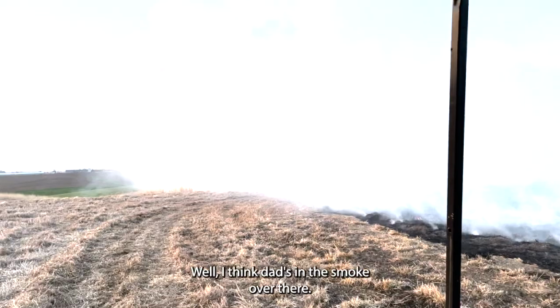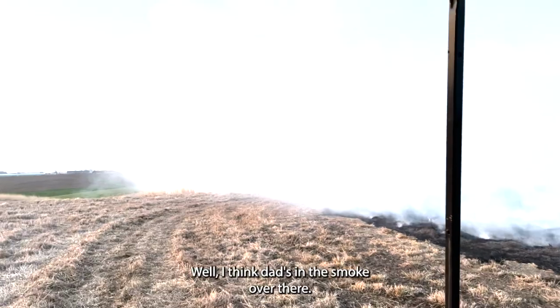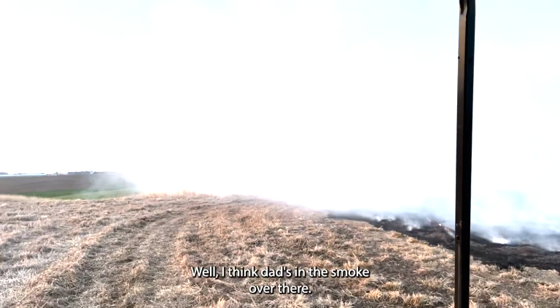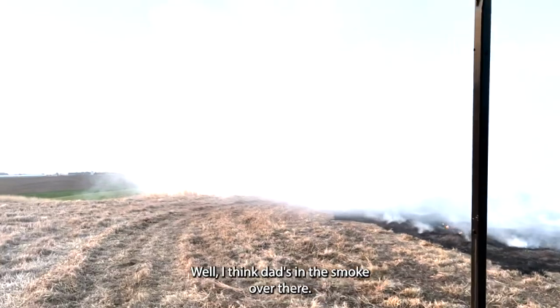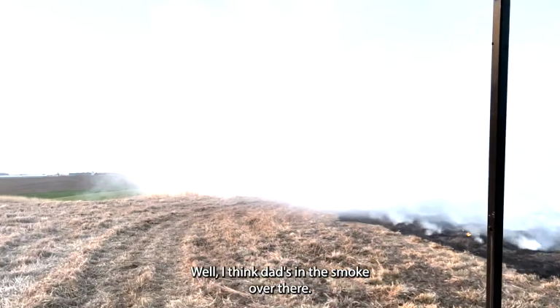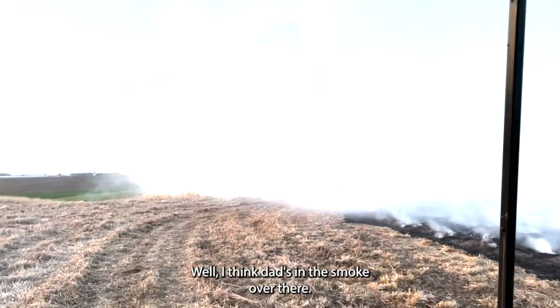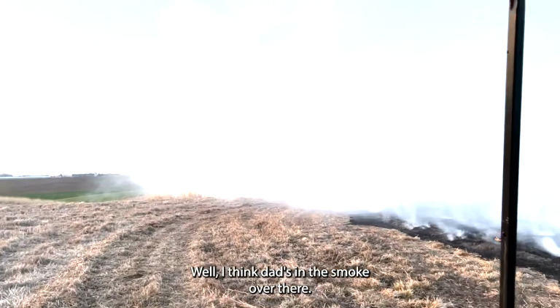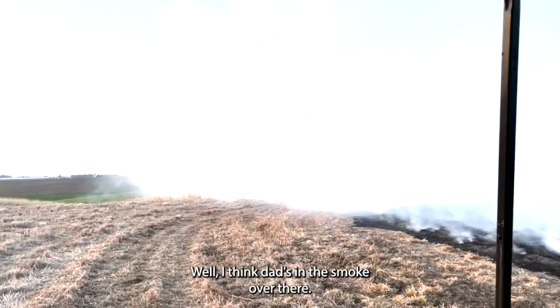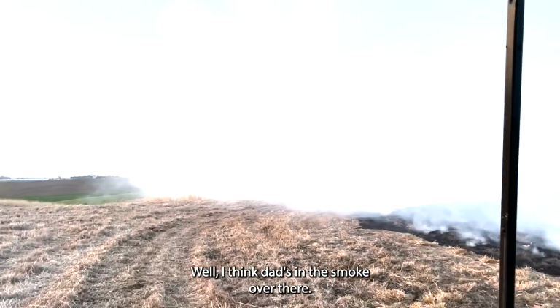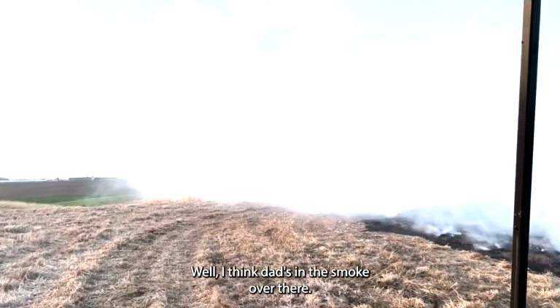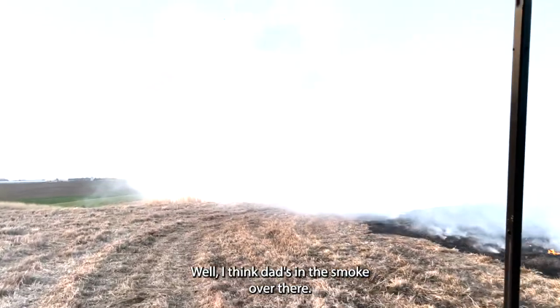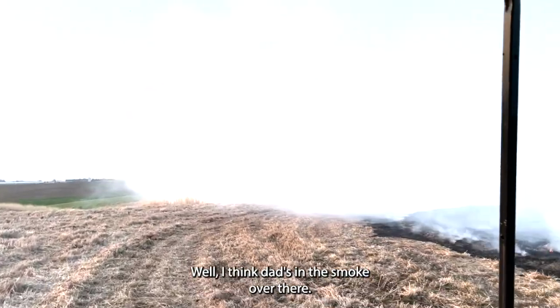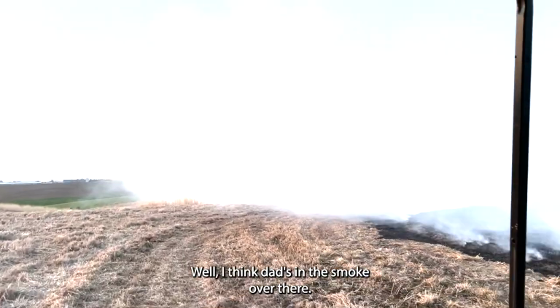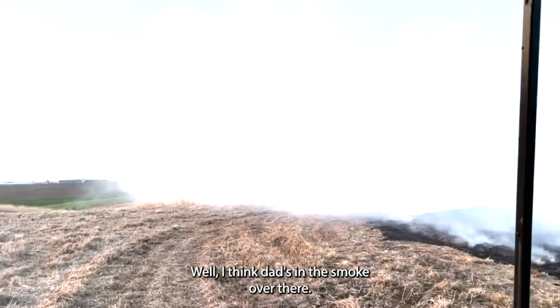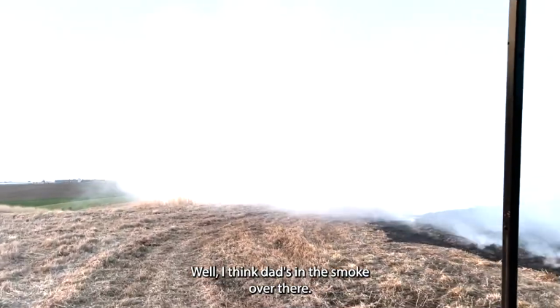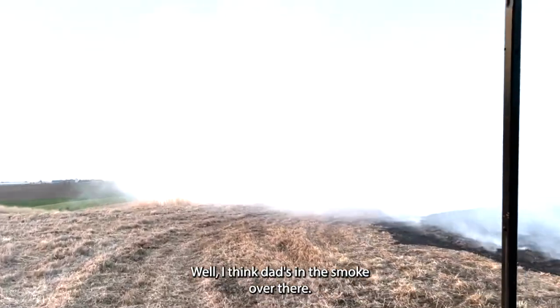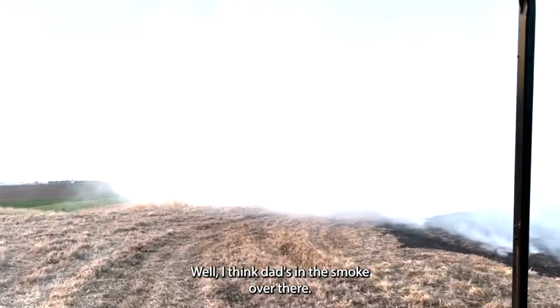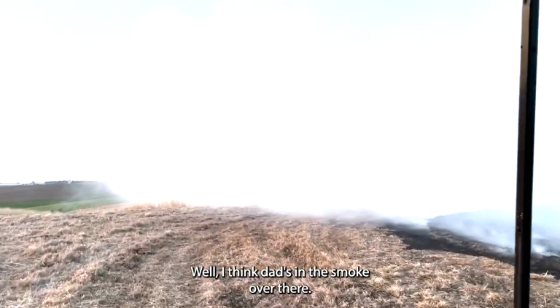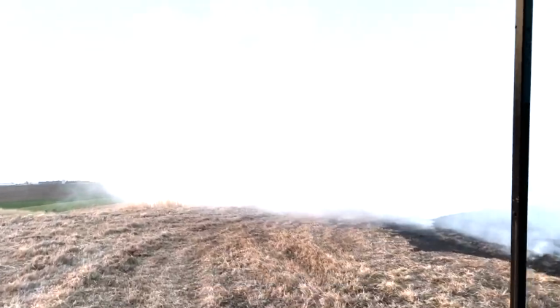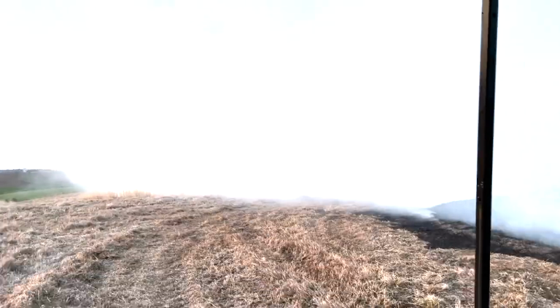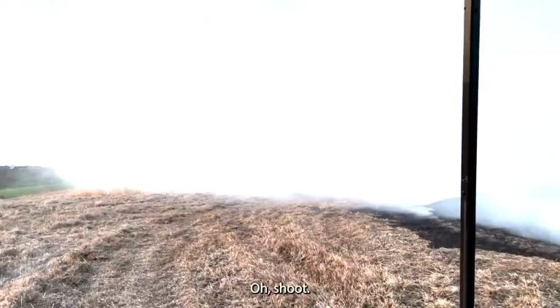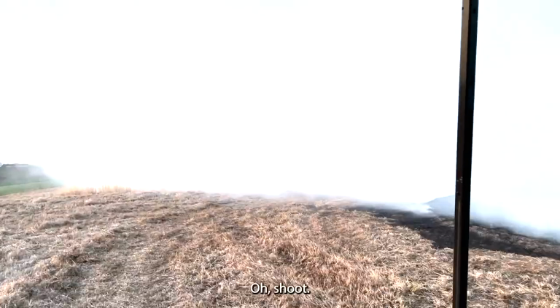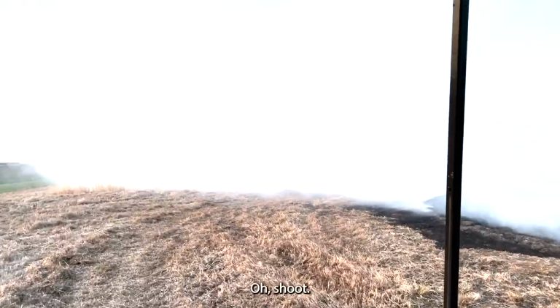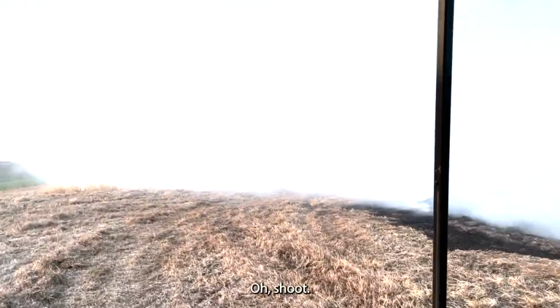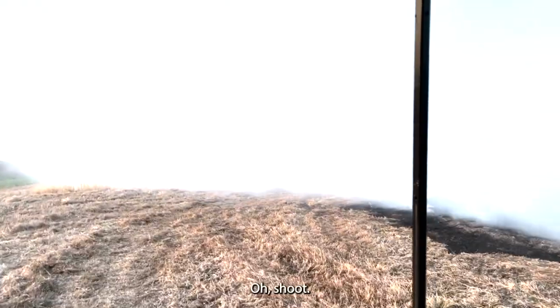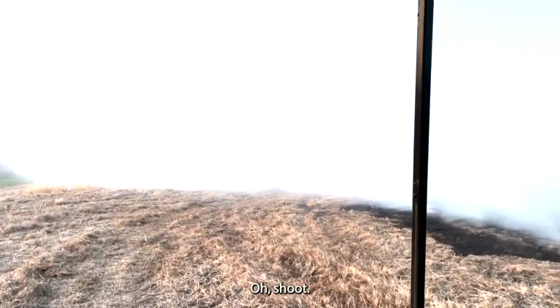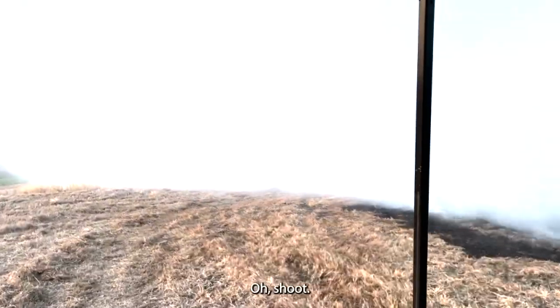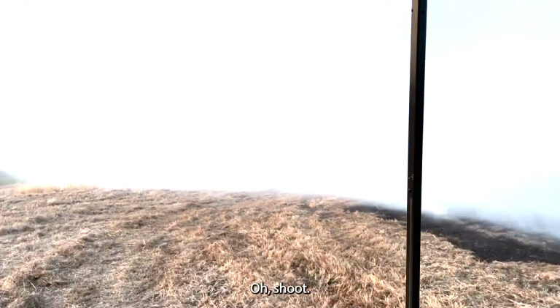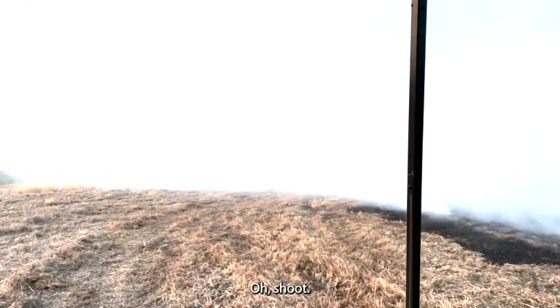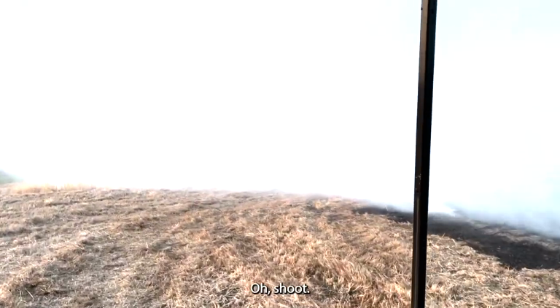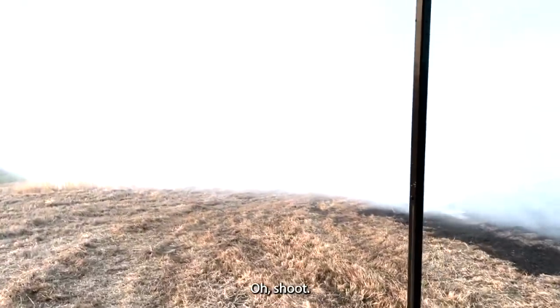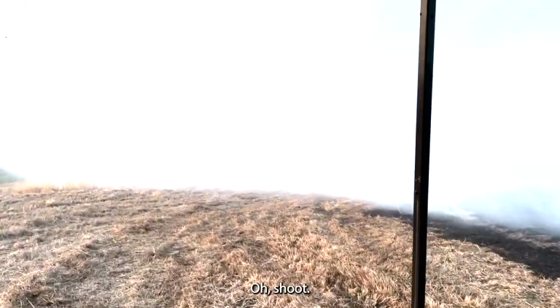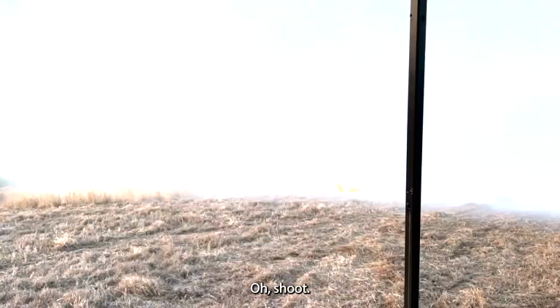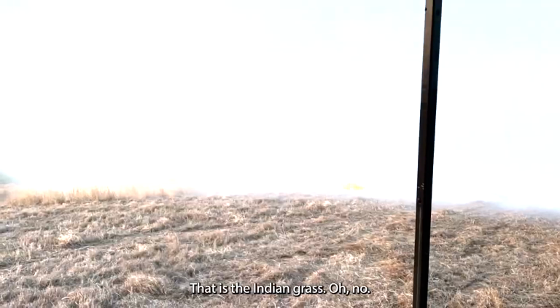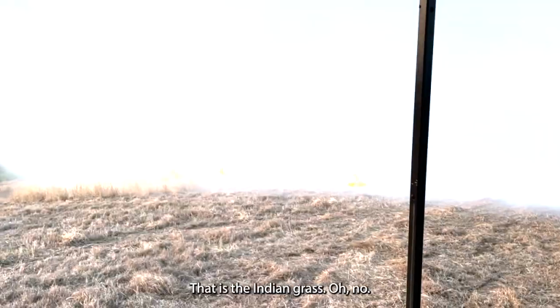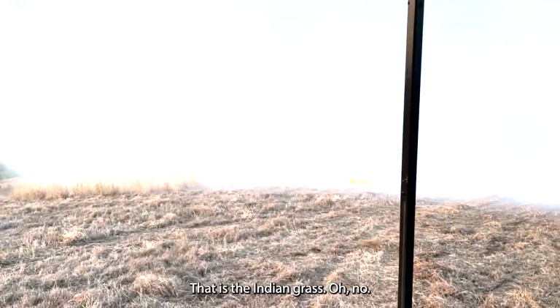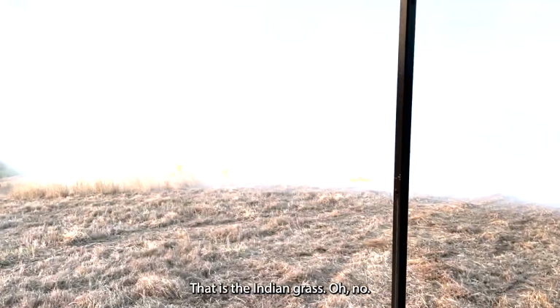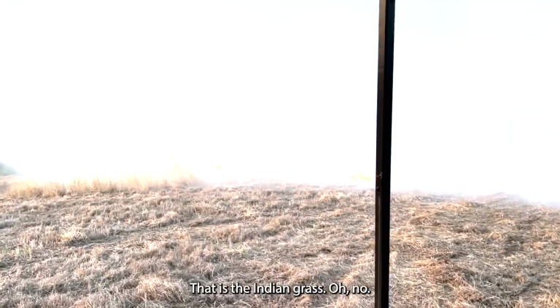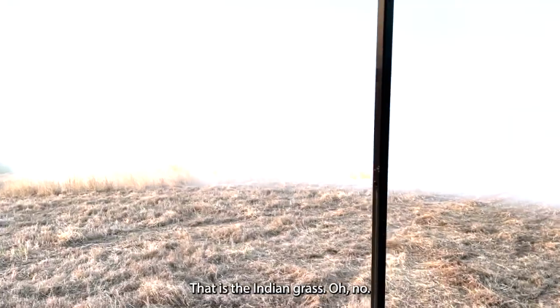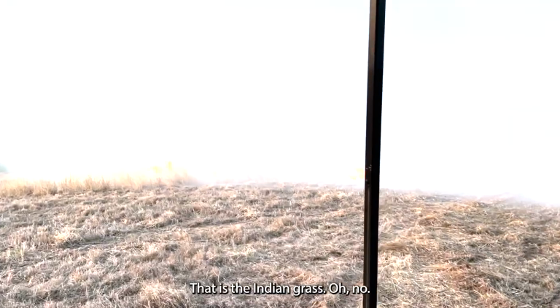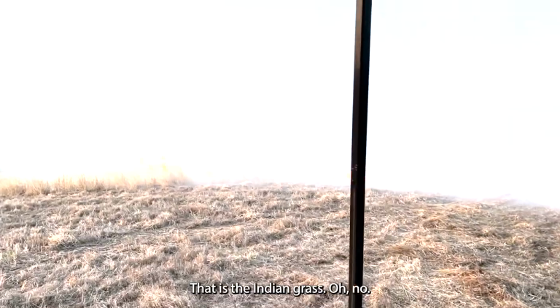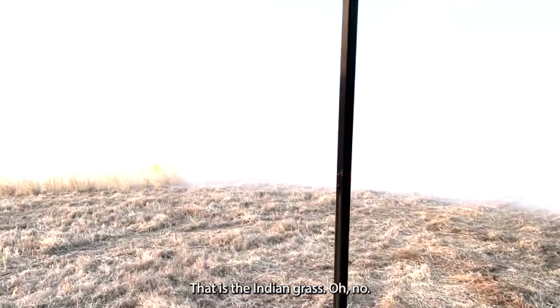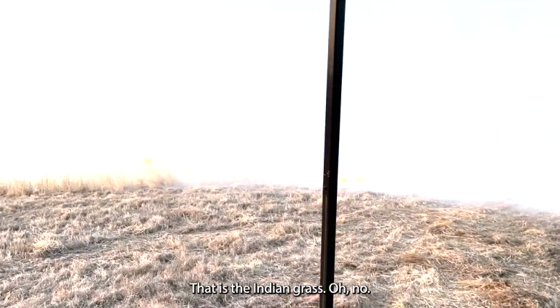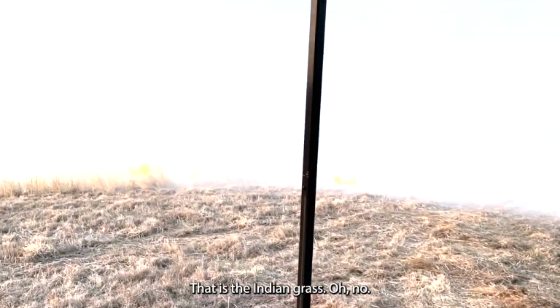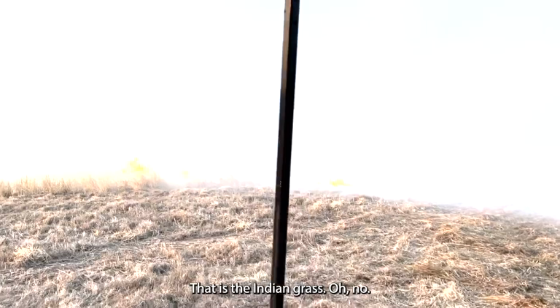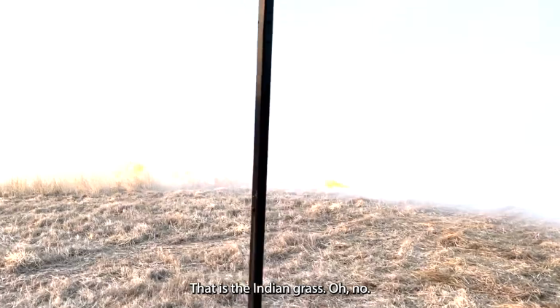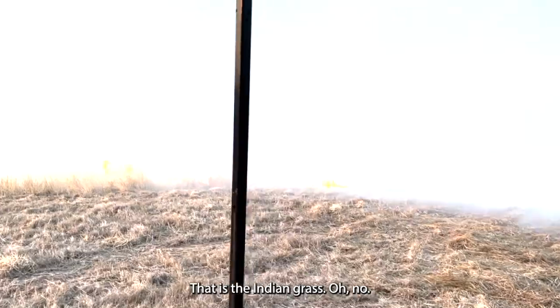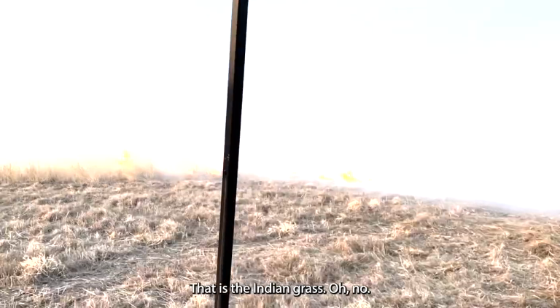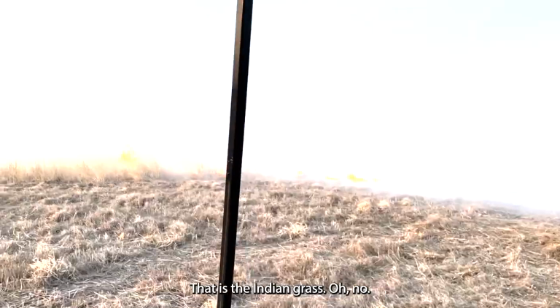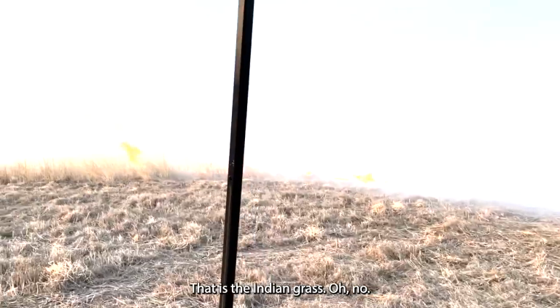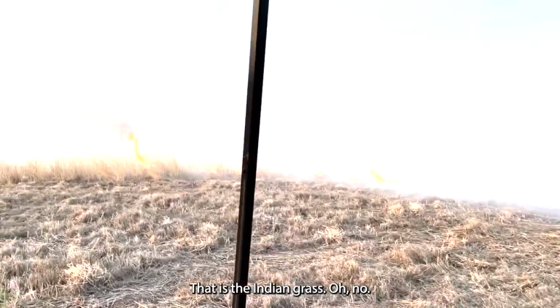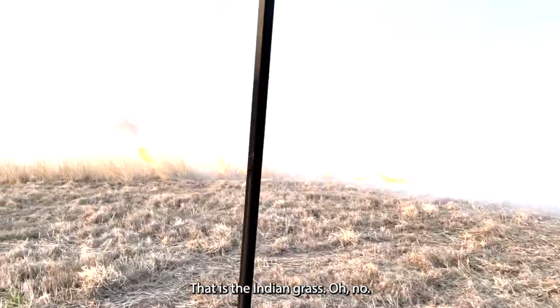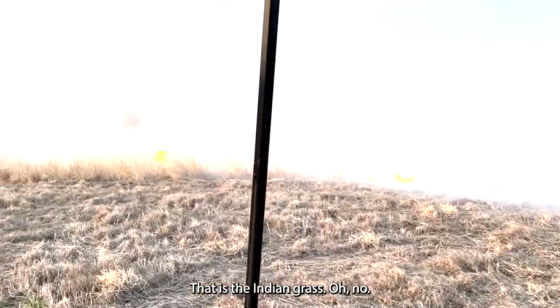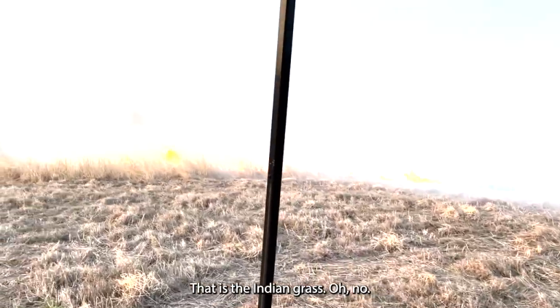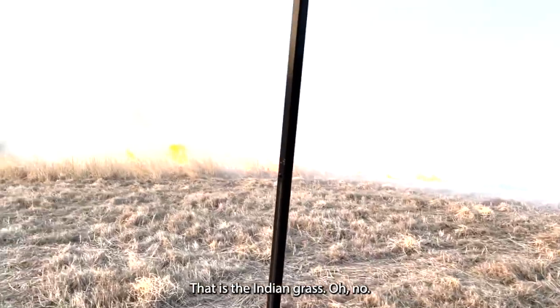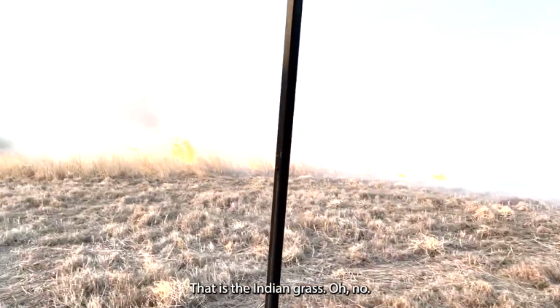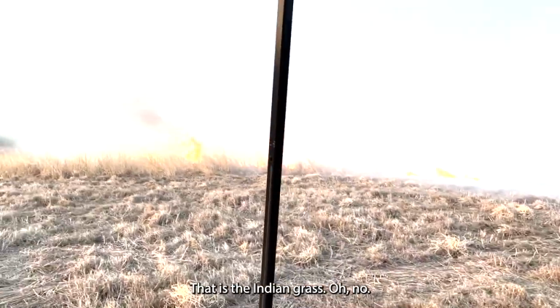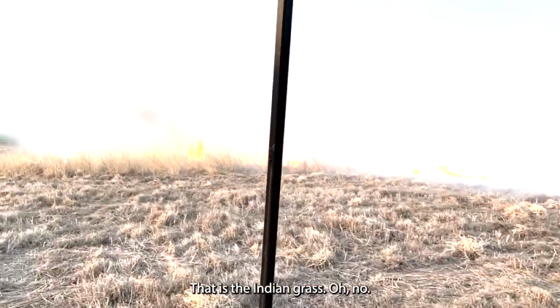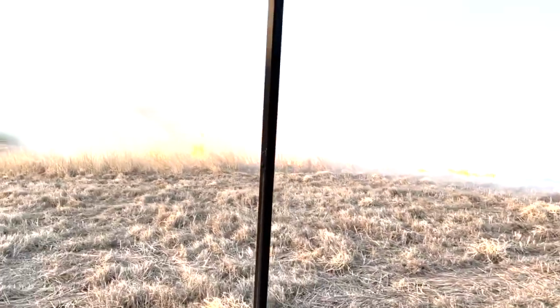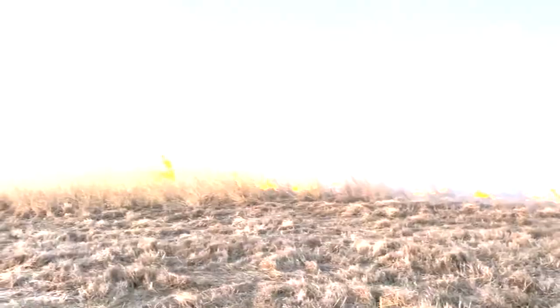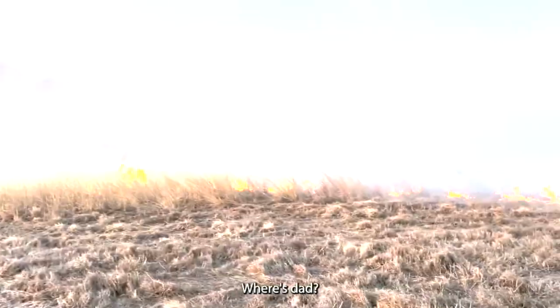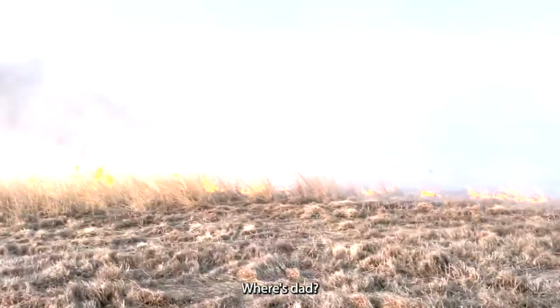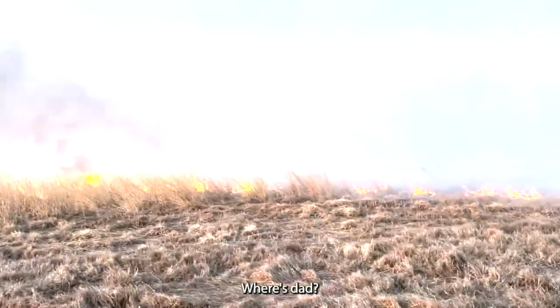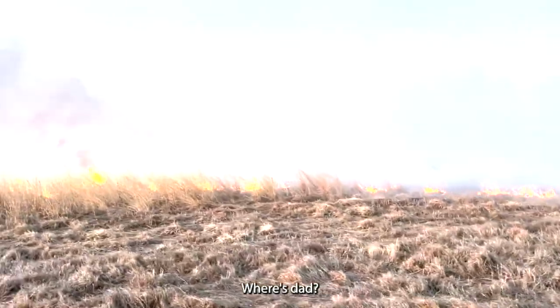I think Dad's in the smoke over there. That is the Indian grass. Where's Dad?